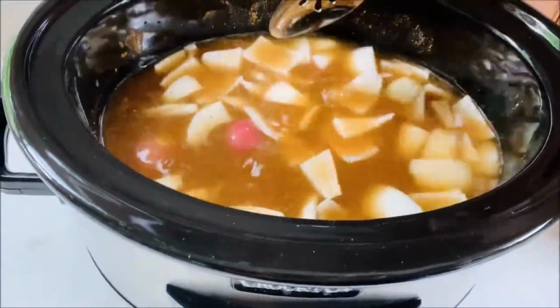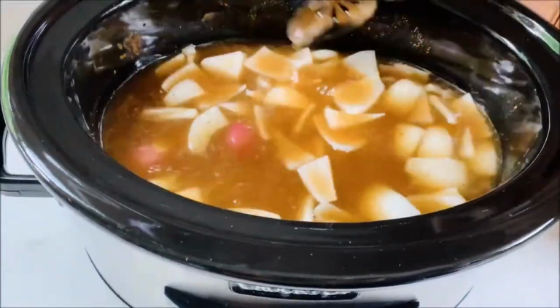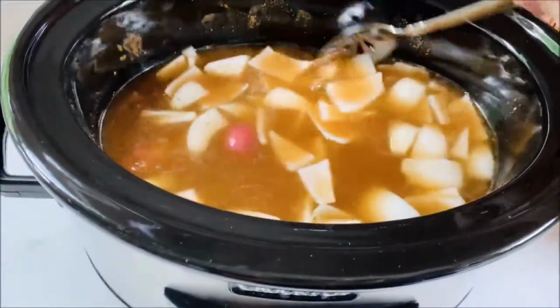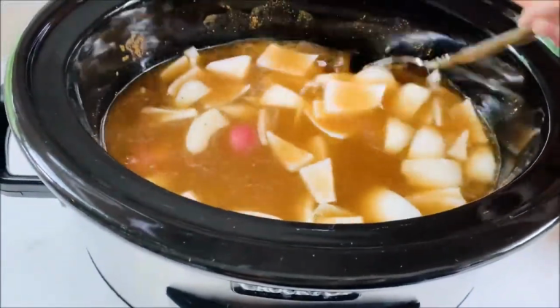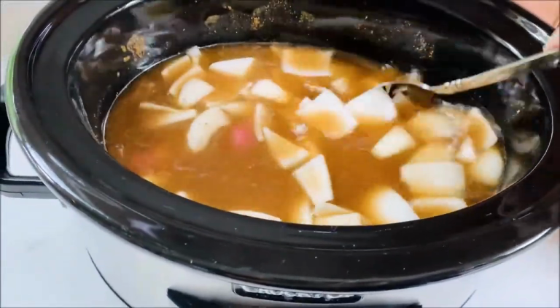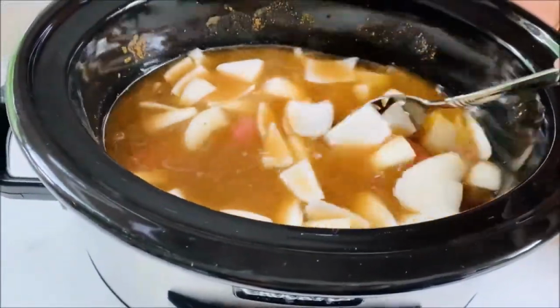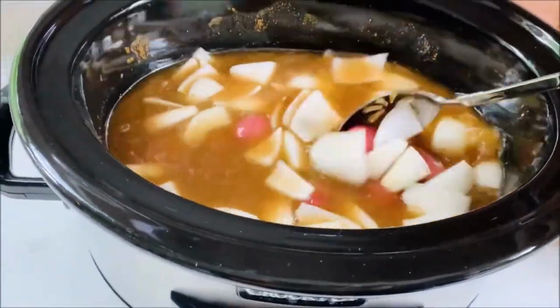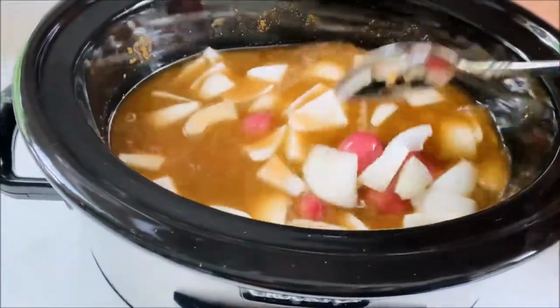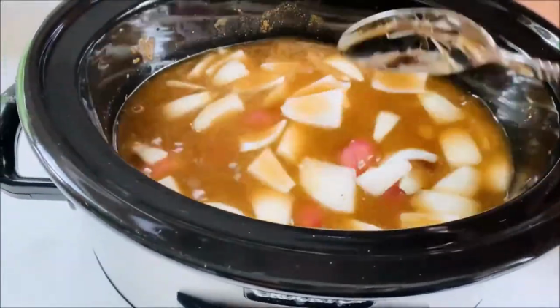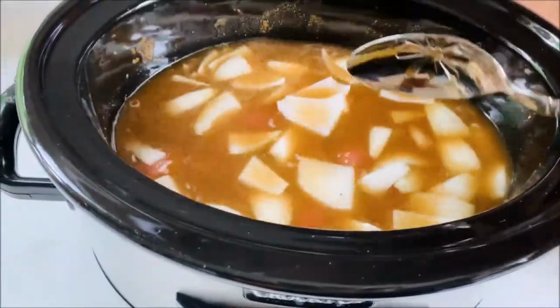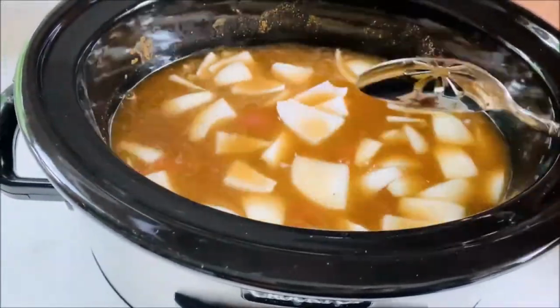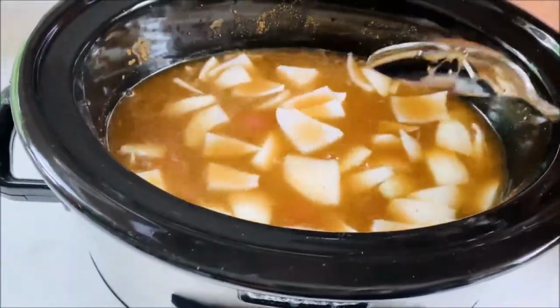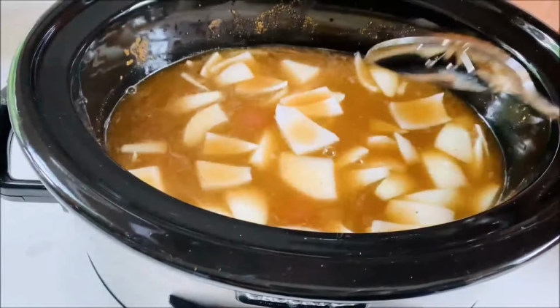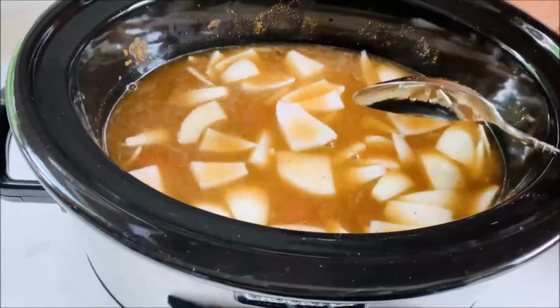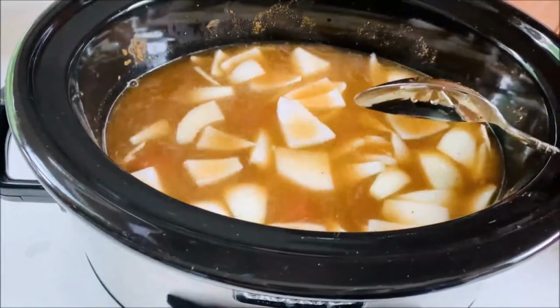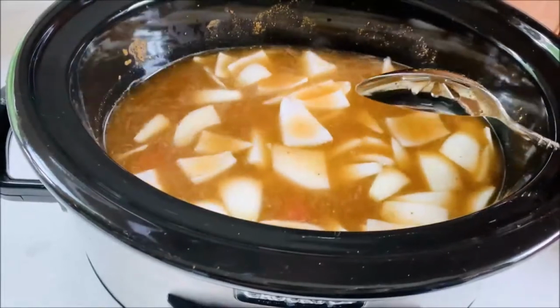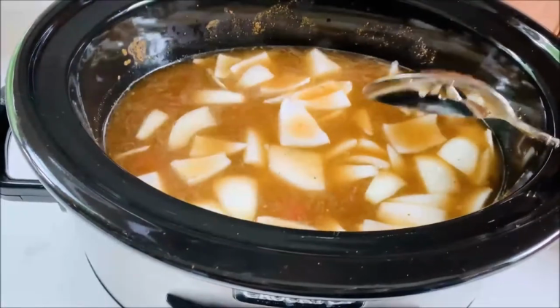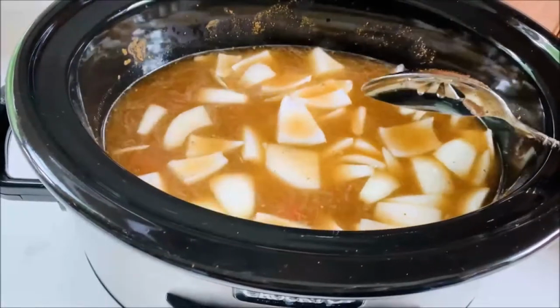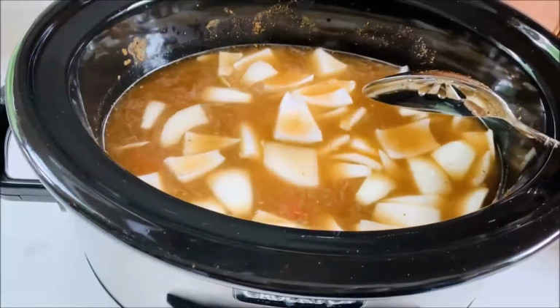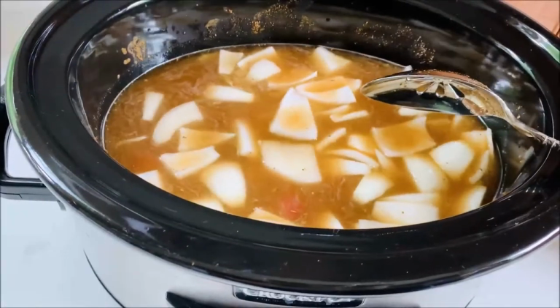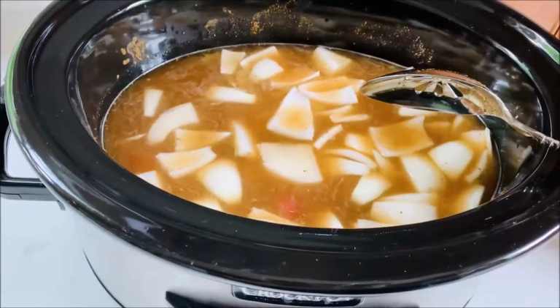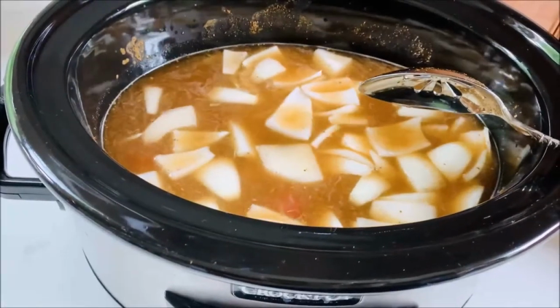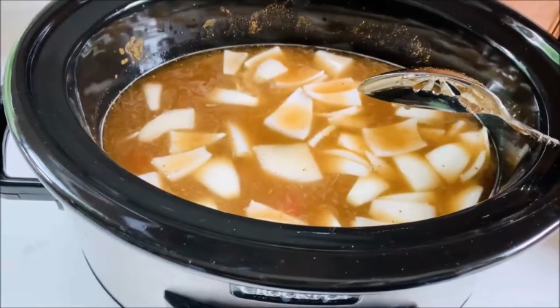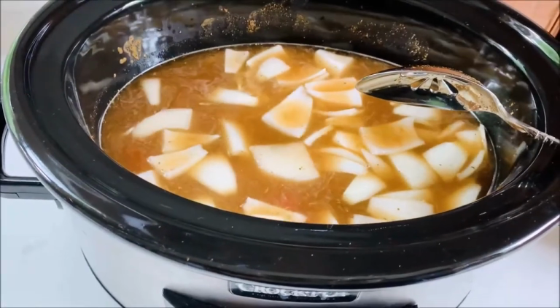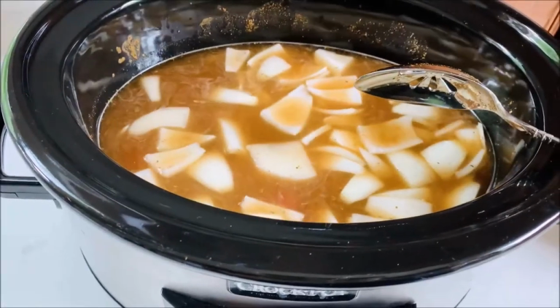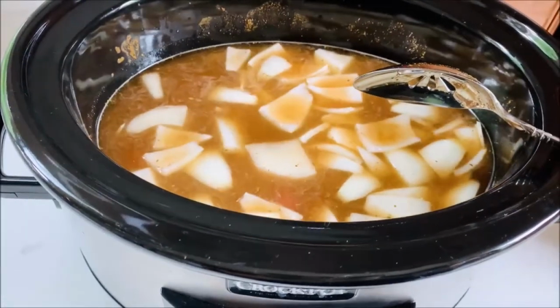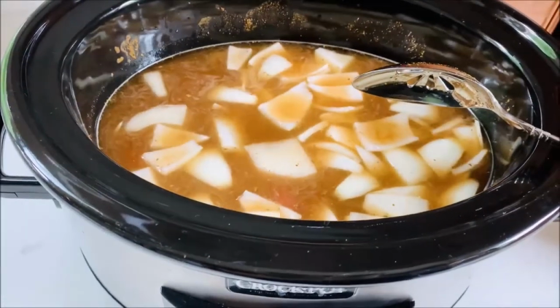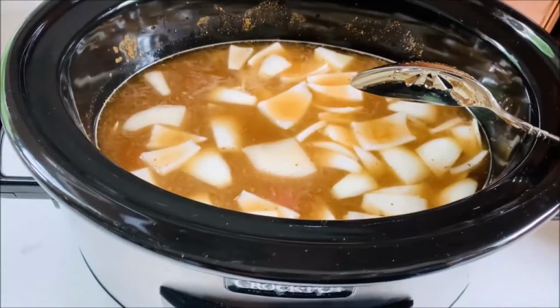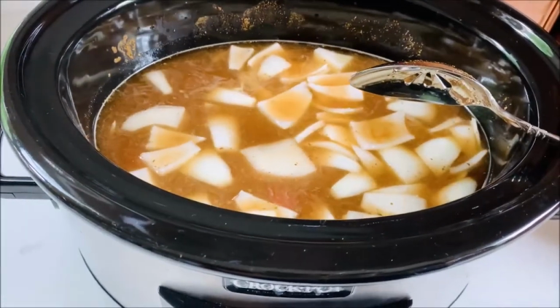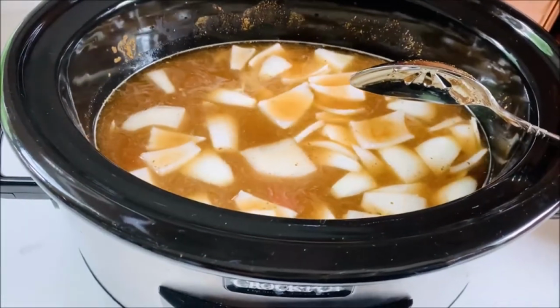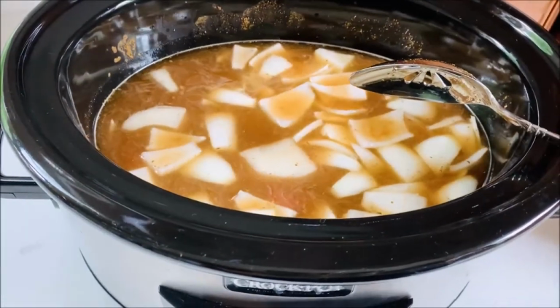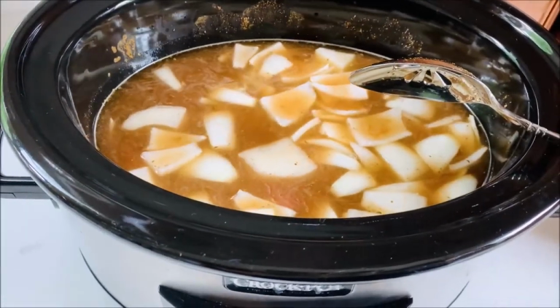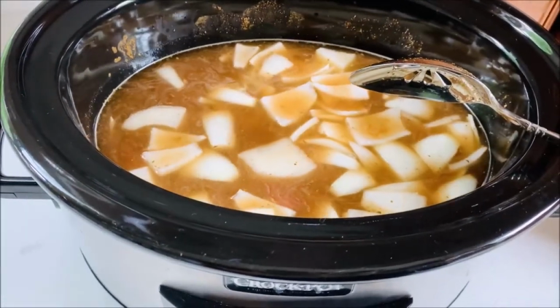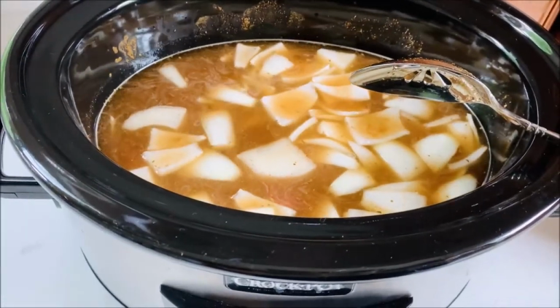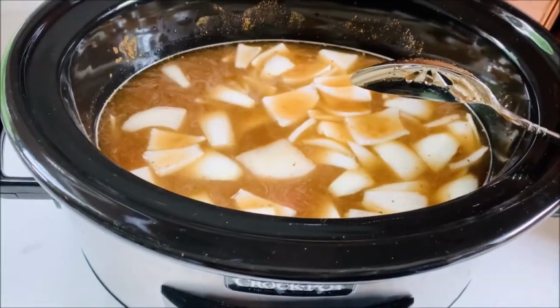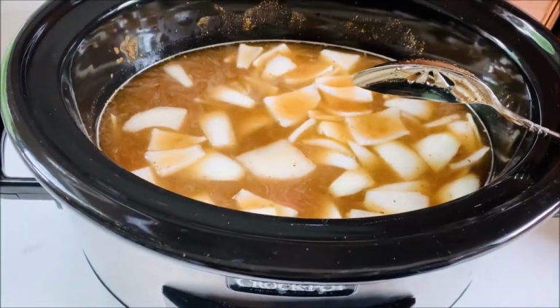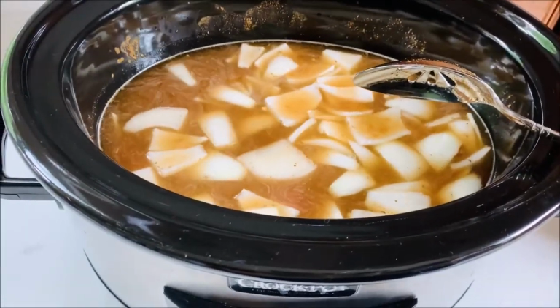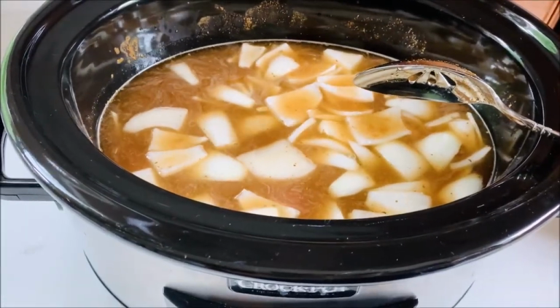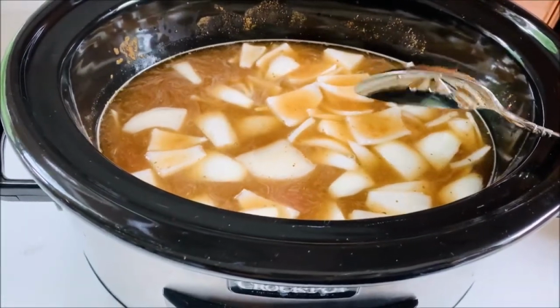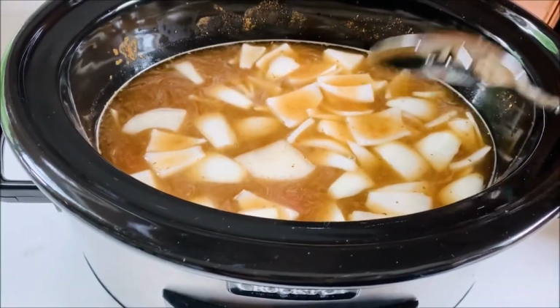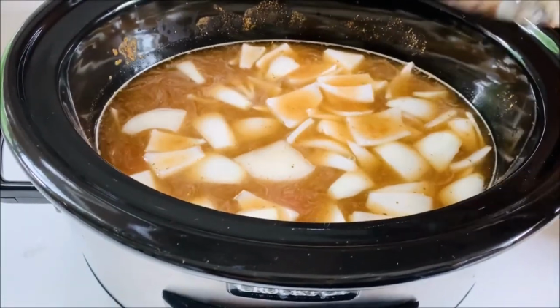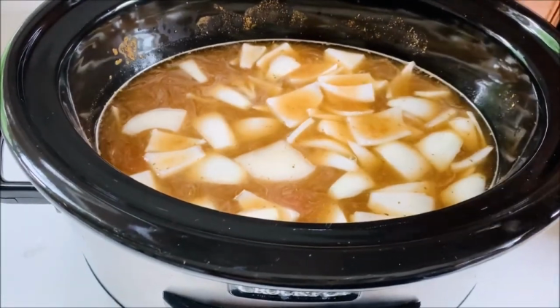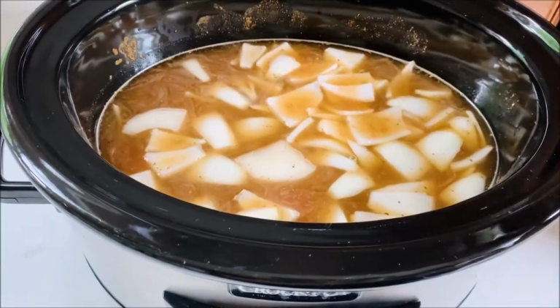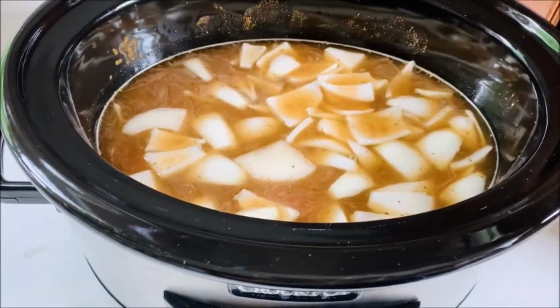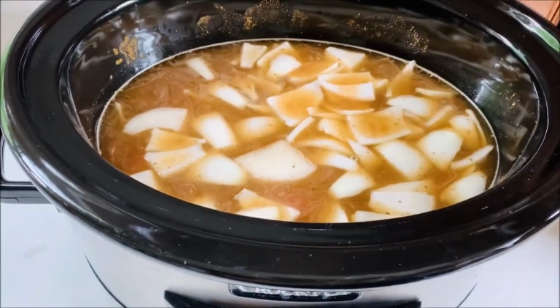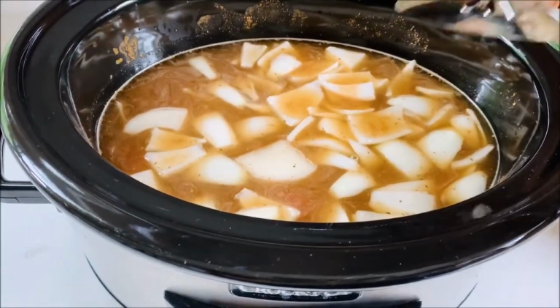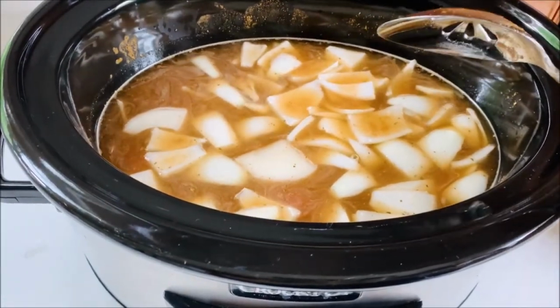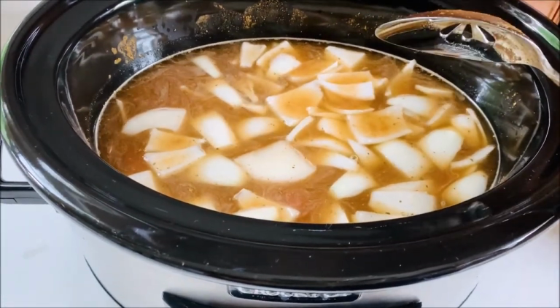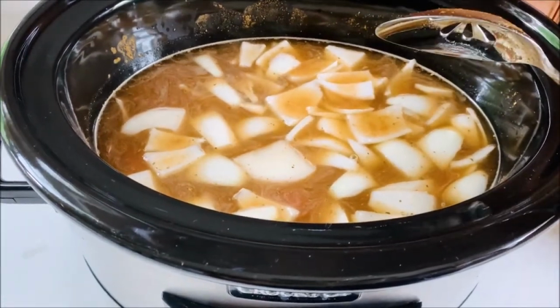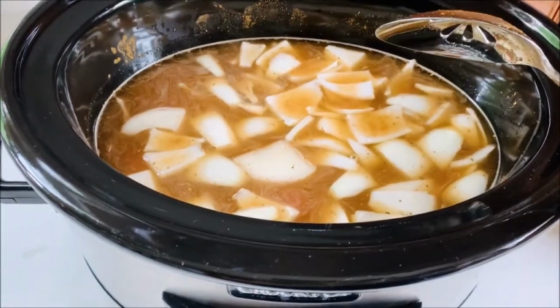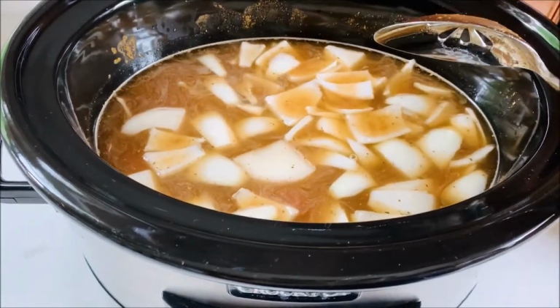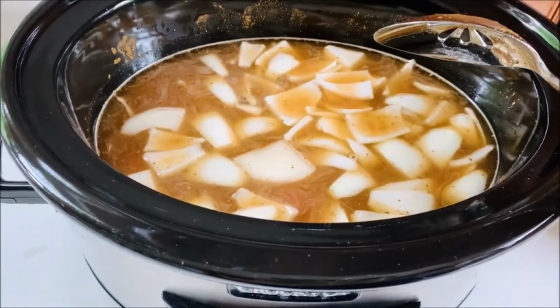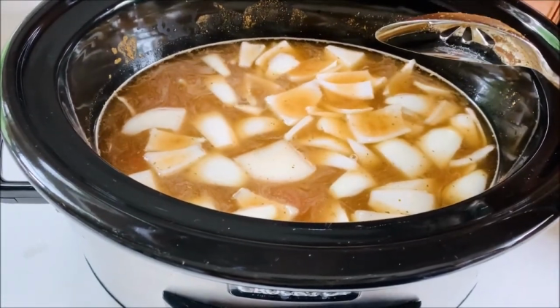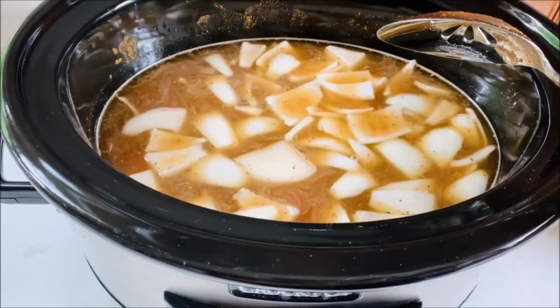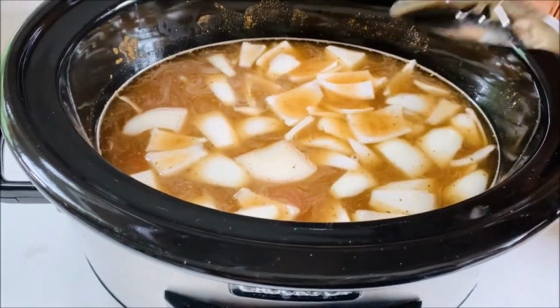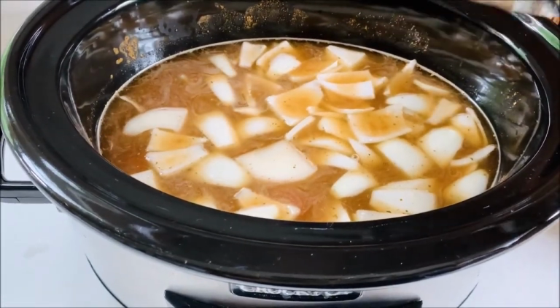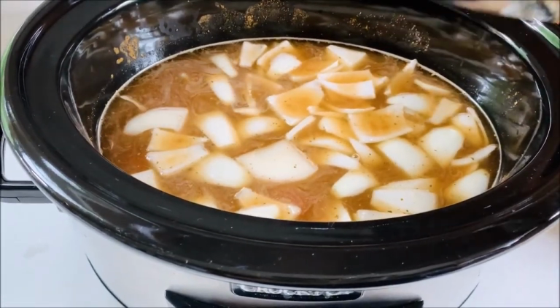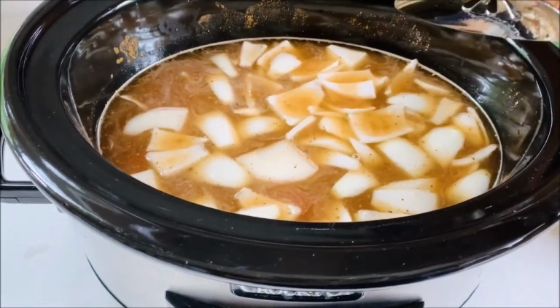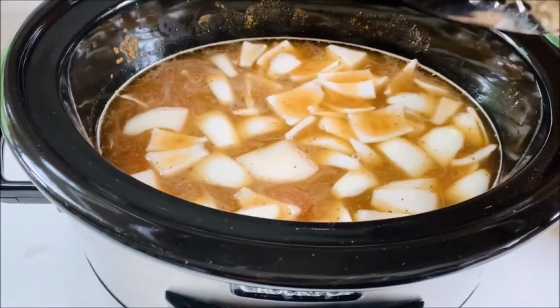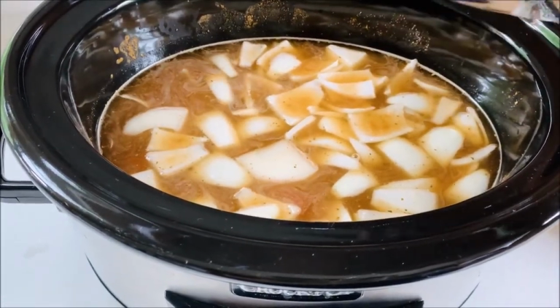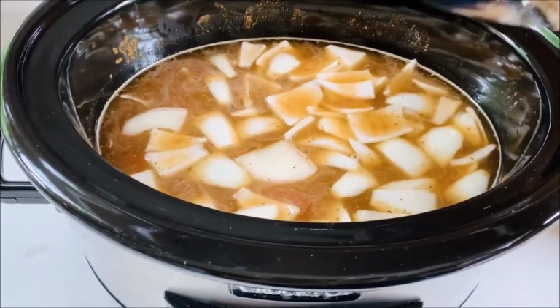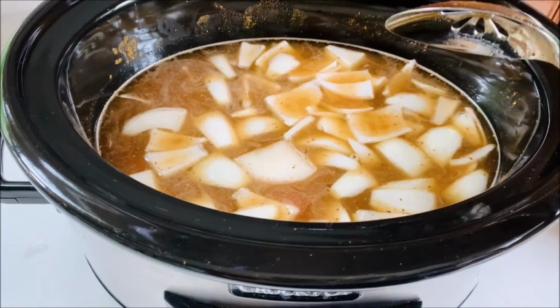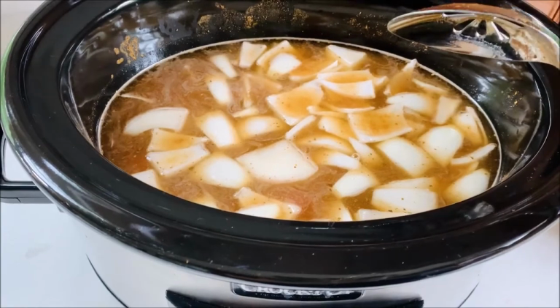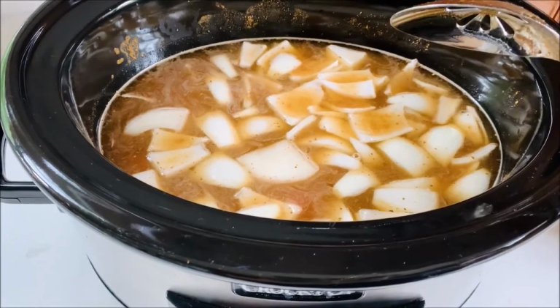I'm going to give all those ingredients a nice stir, then put the lid on and set this to cook for two and a half hours on low.